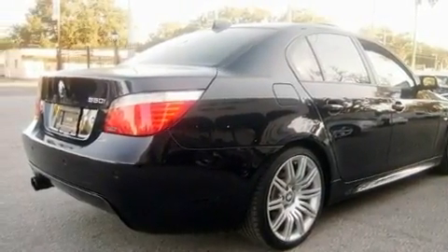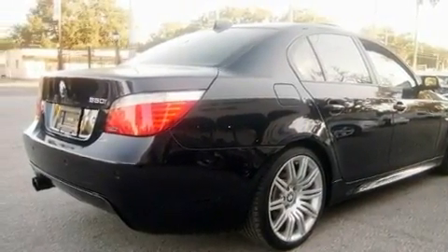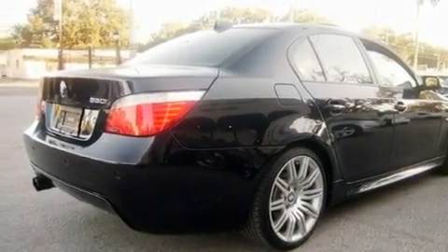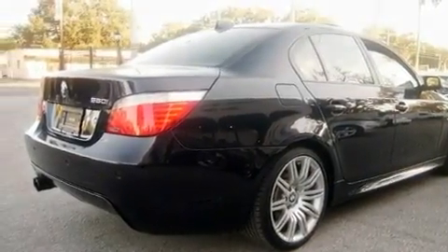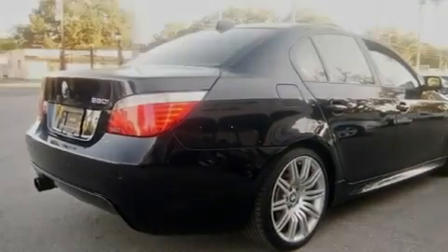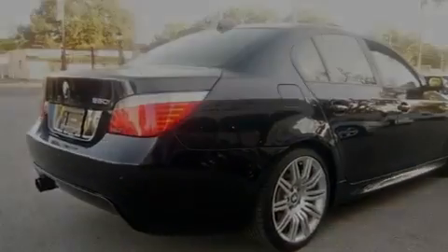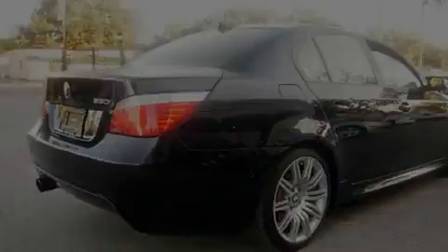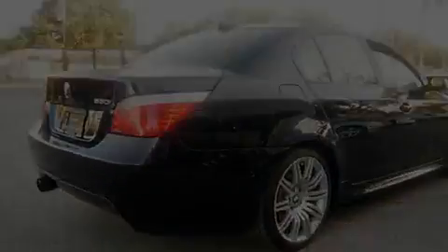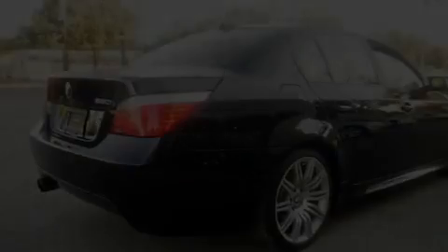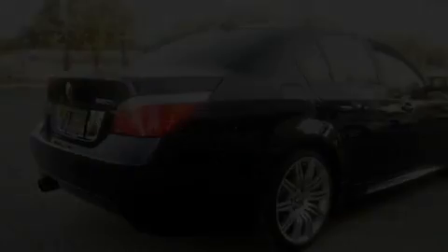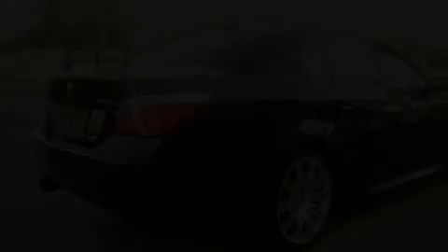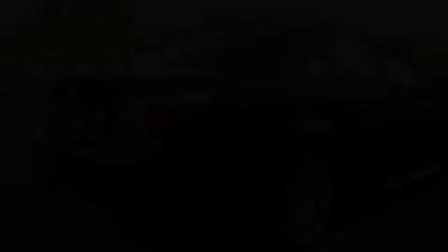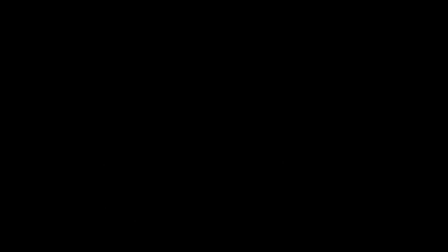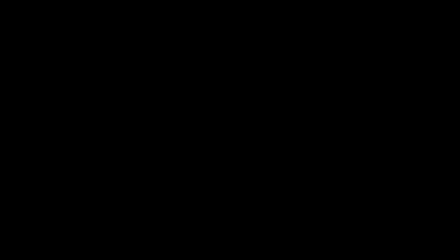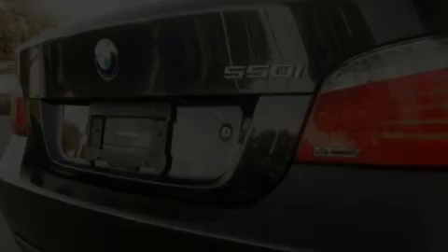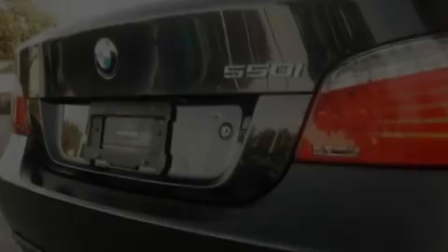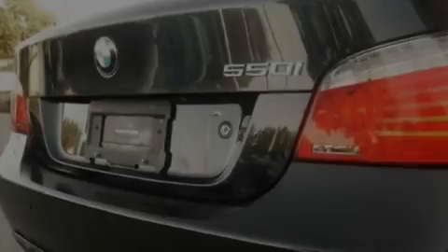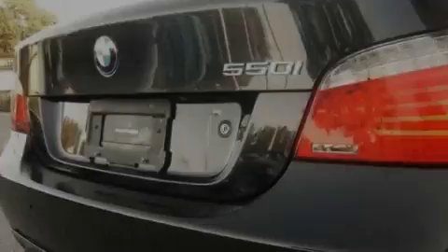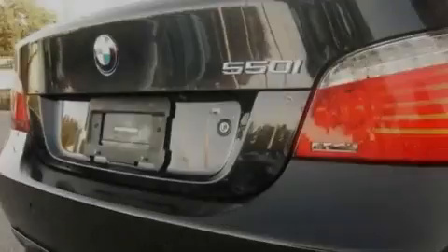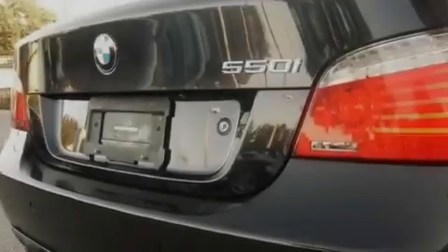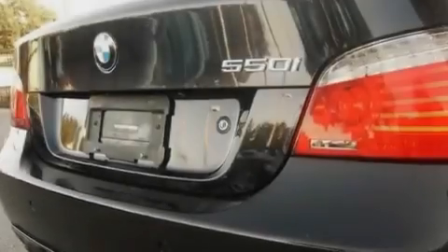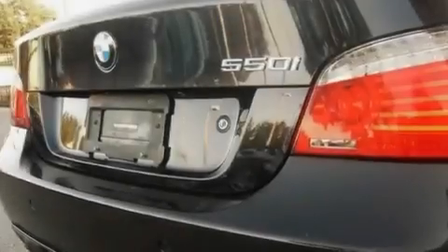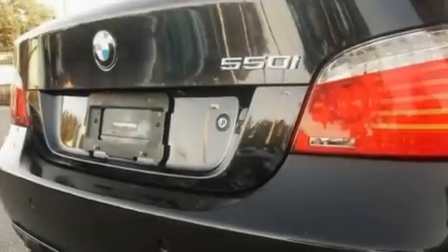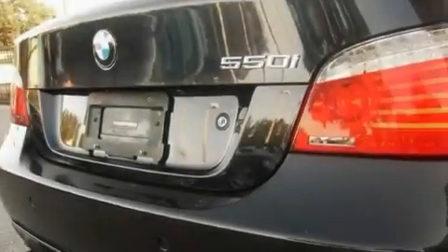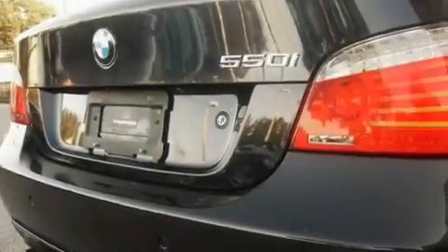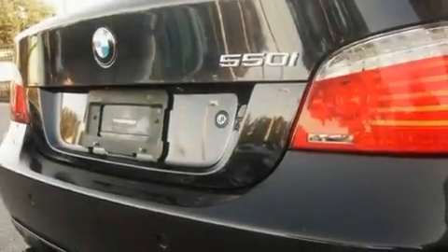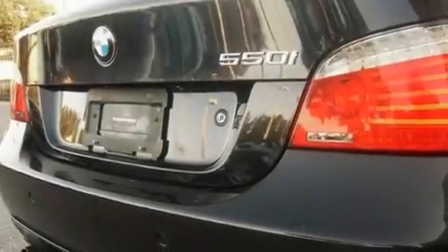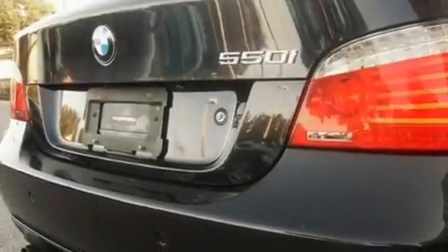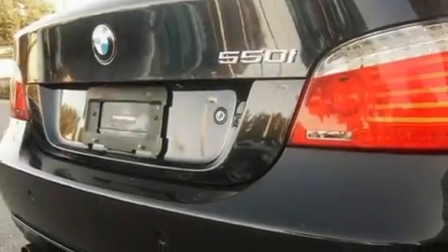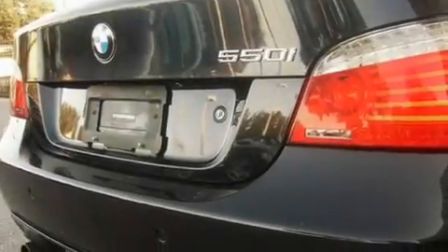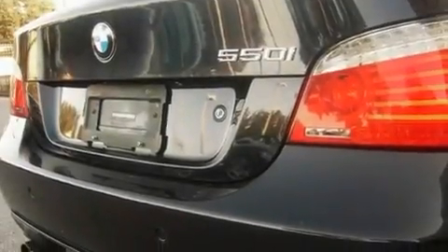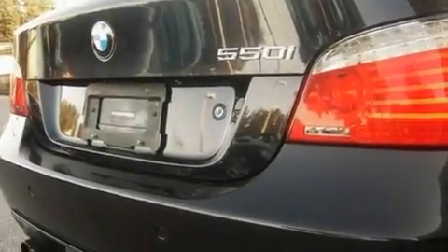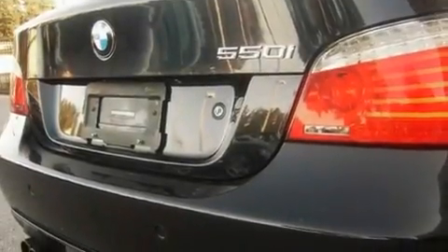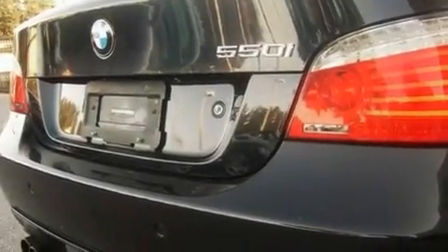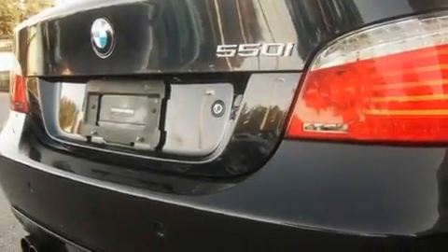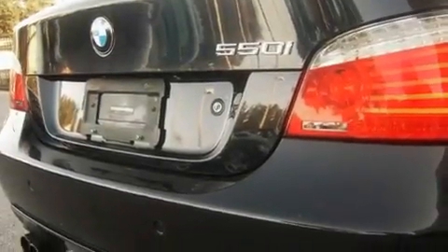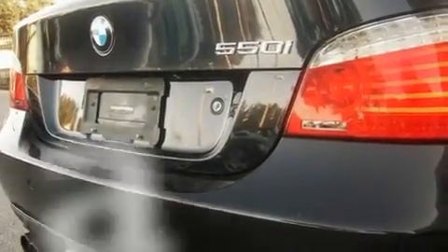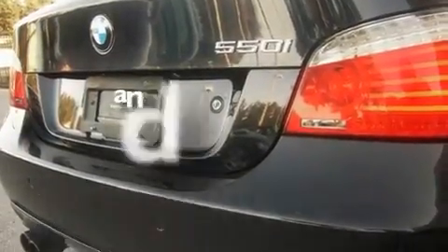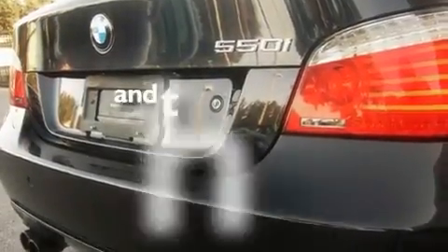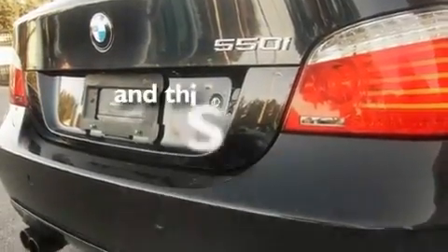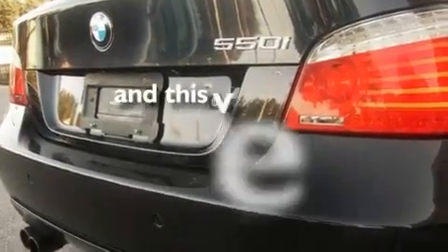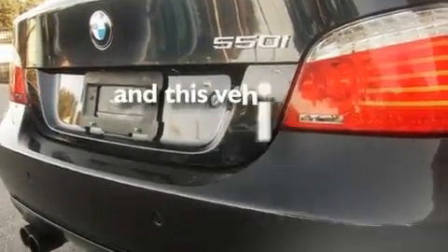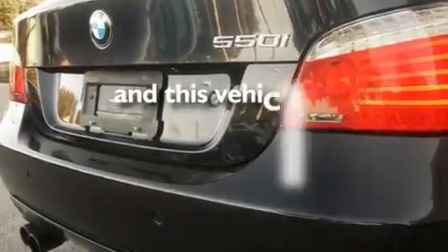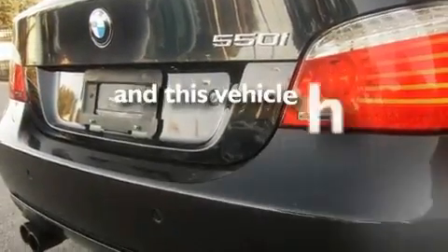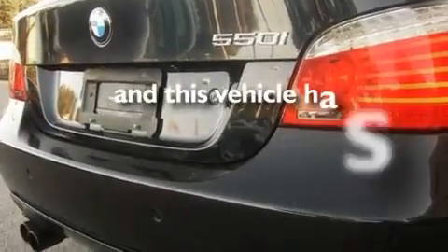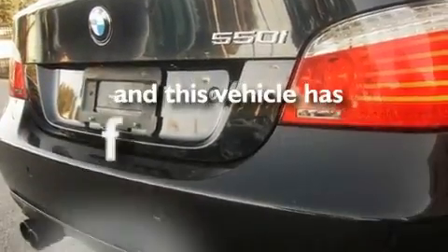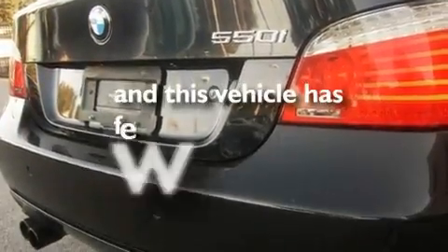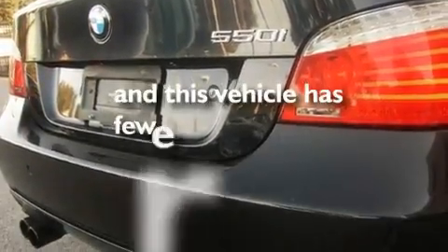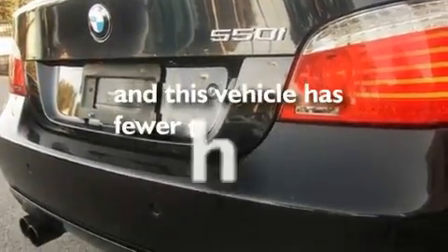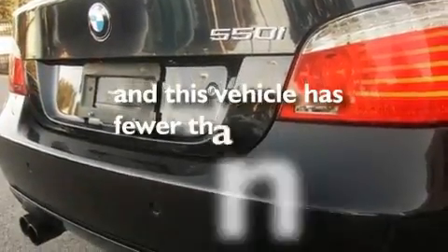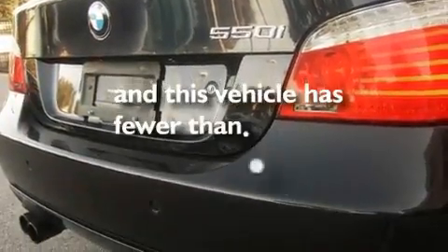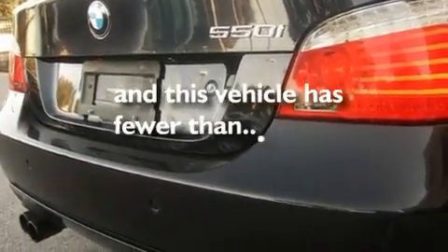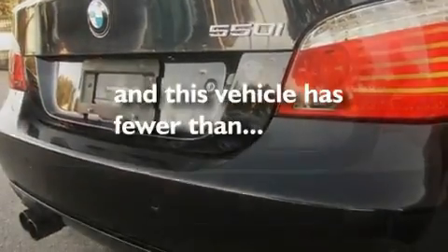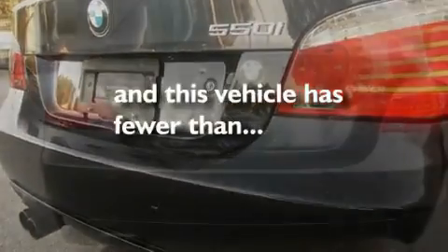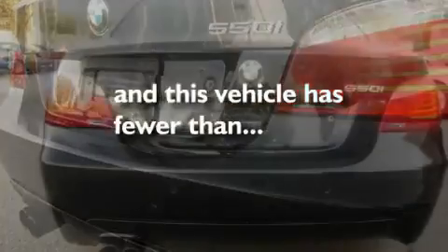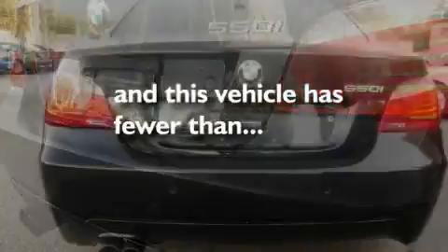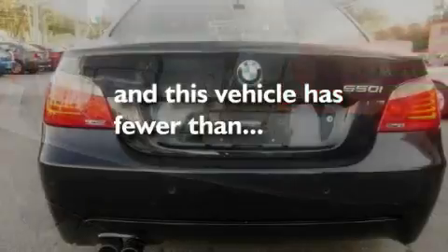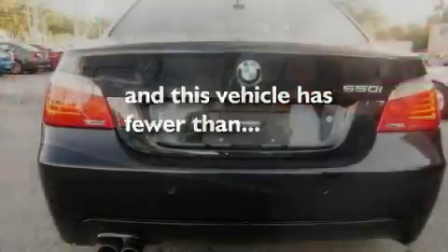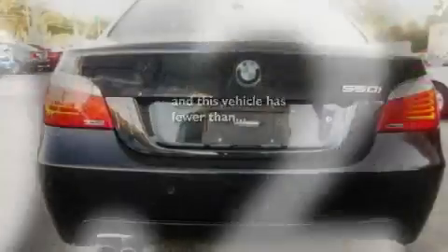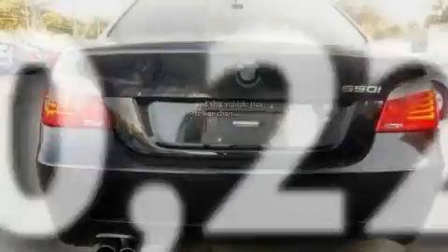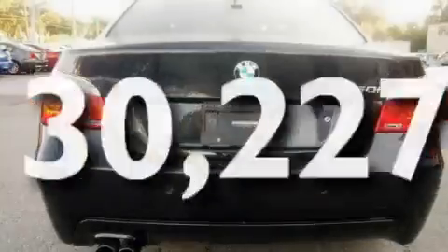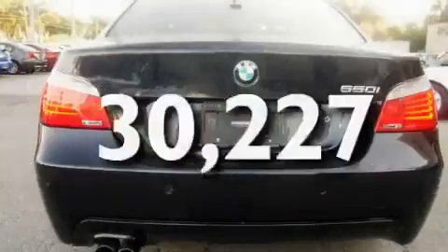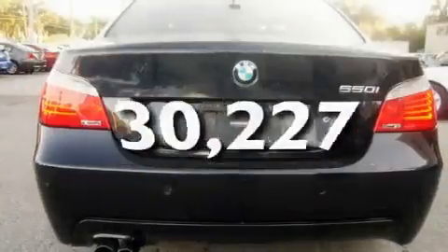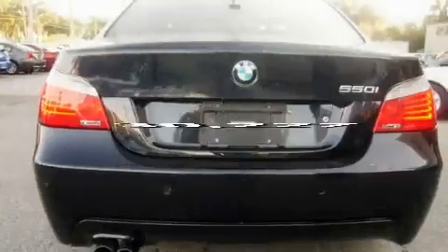Additional features include fog lamps, adaptive brake lights, and cruise control. This vehicle has fewer than 31,000 miles on the odometer.